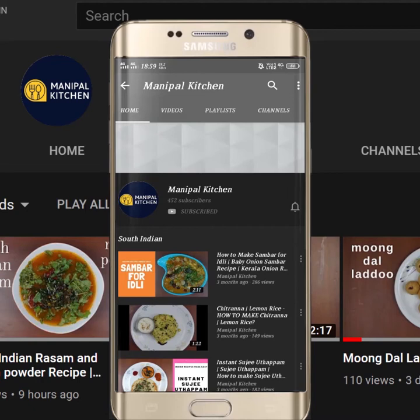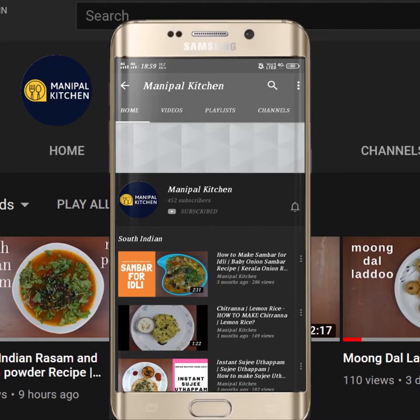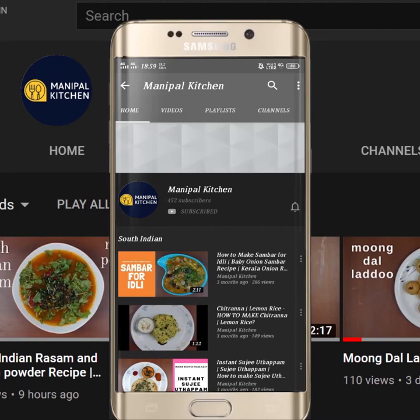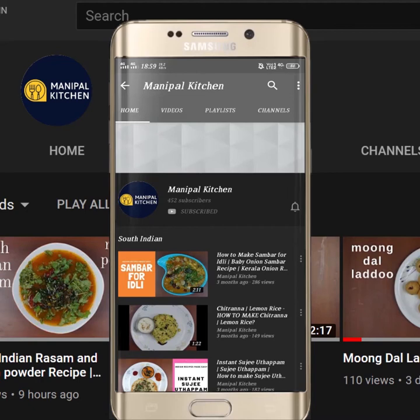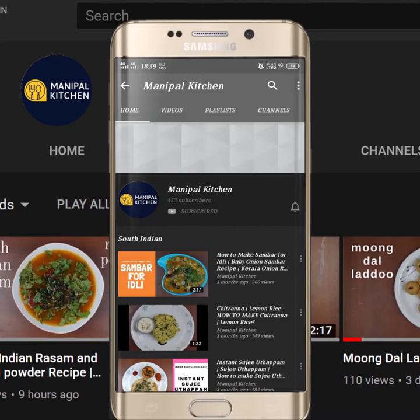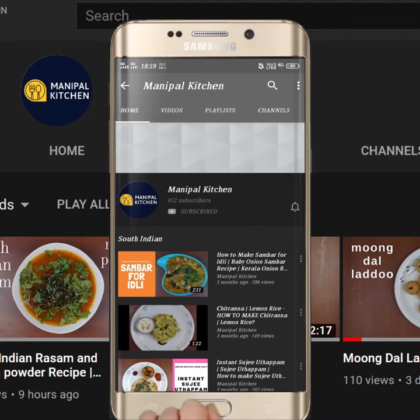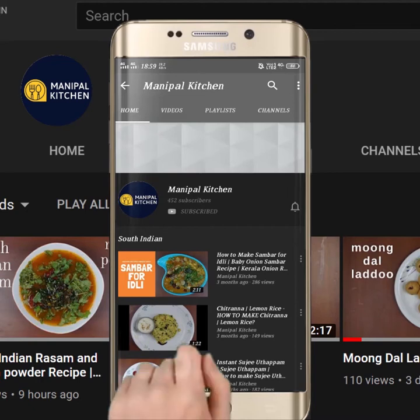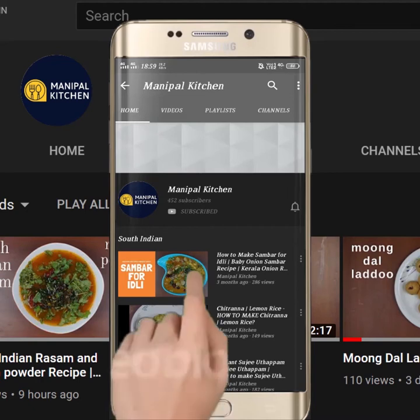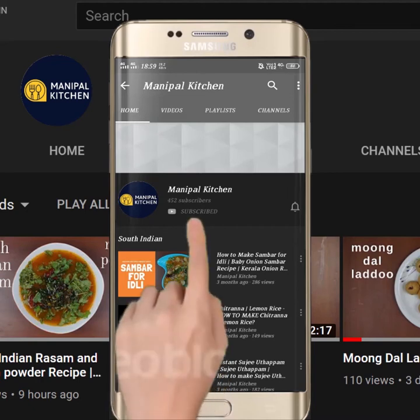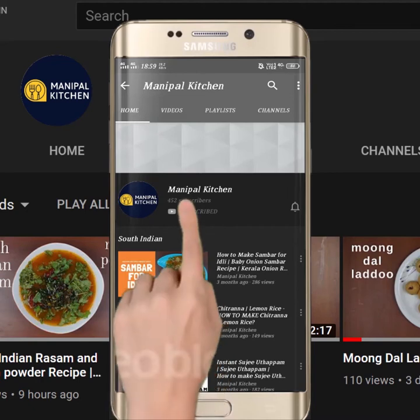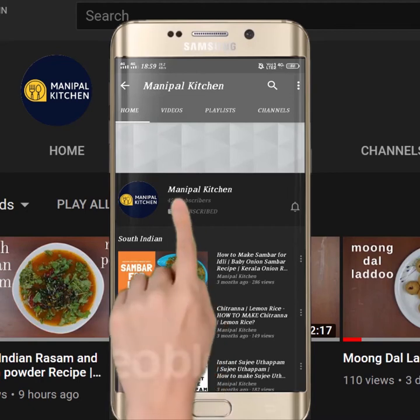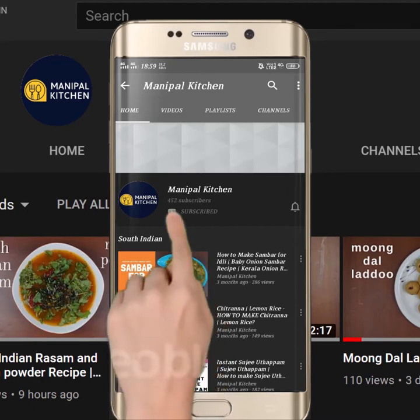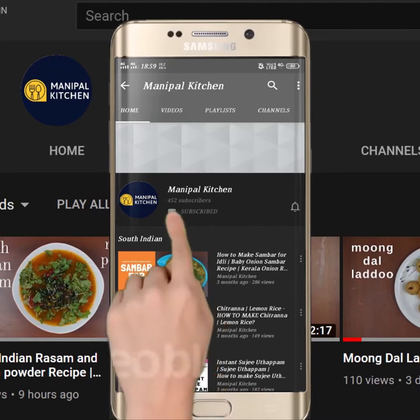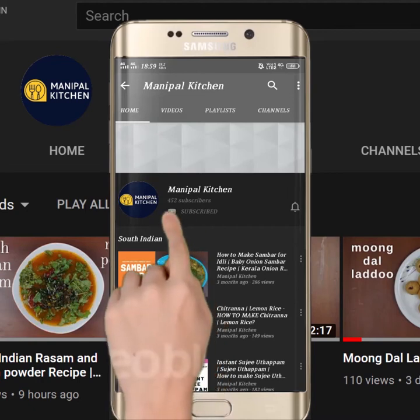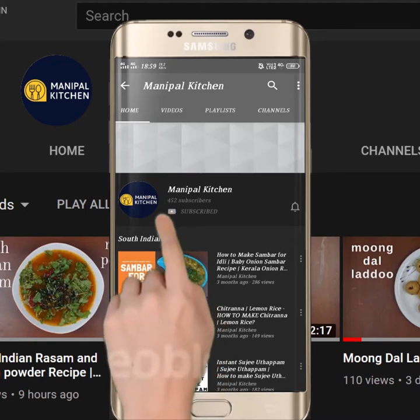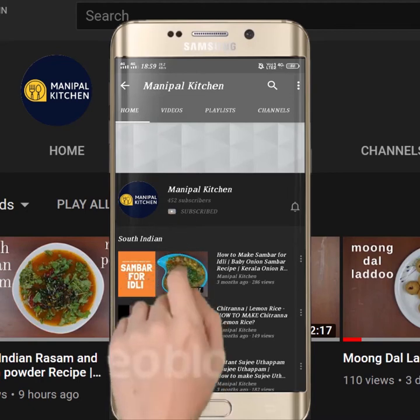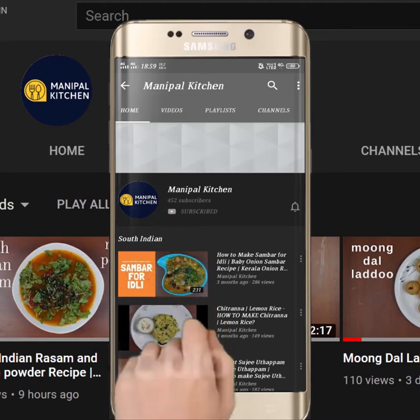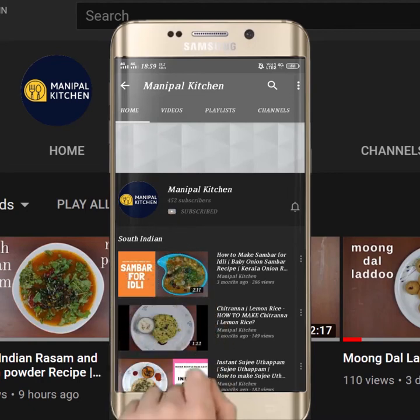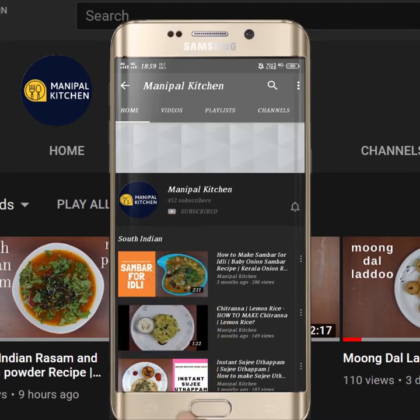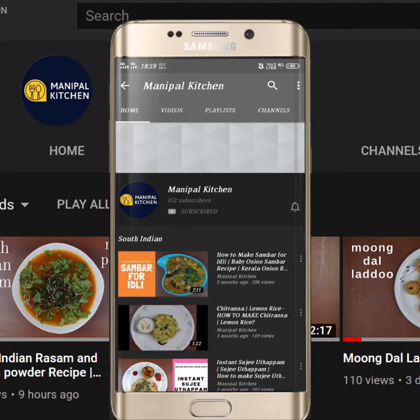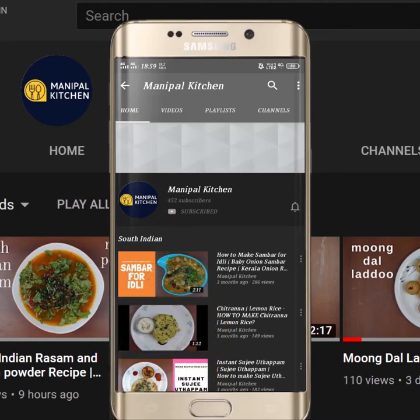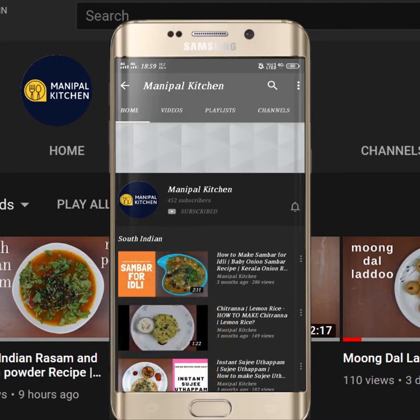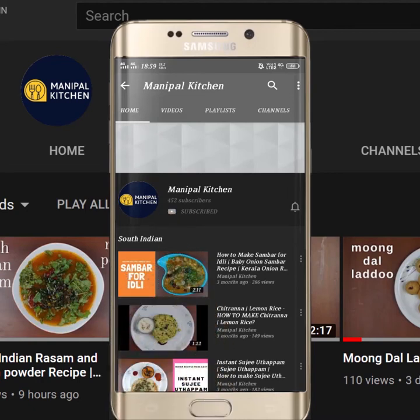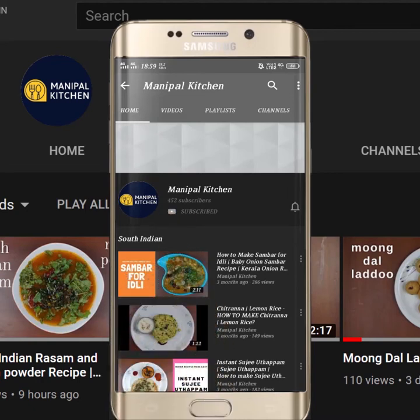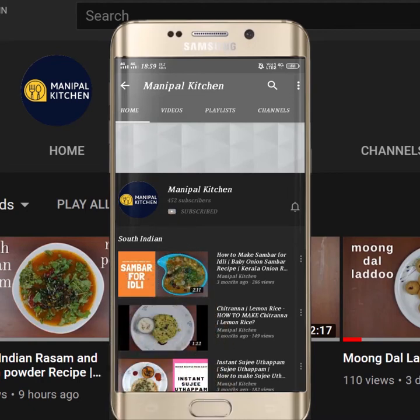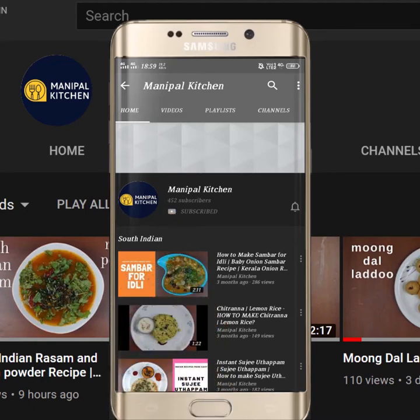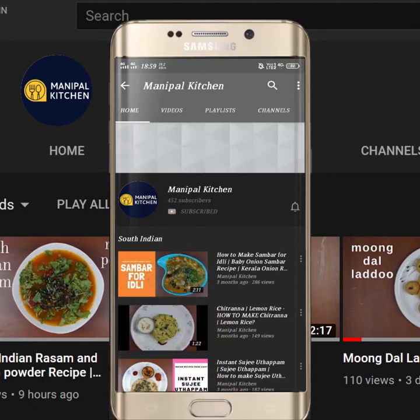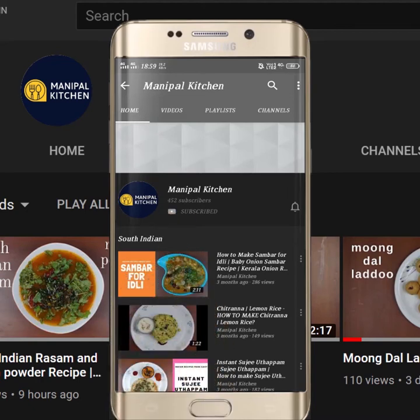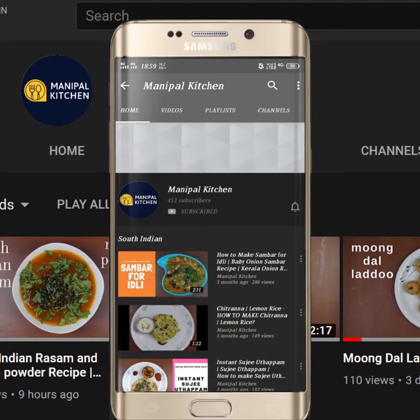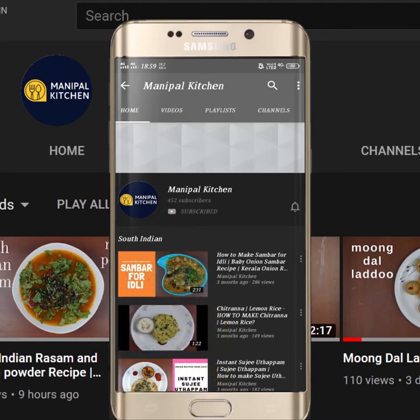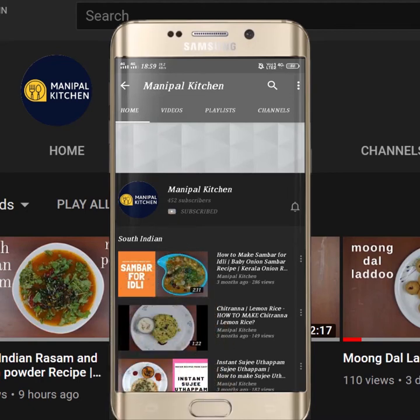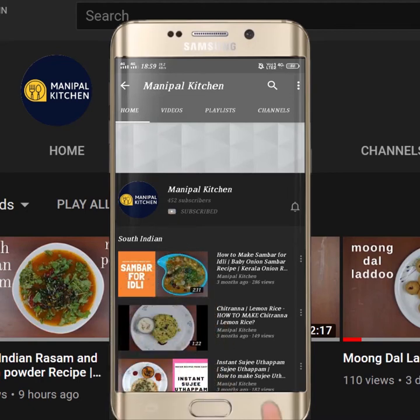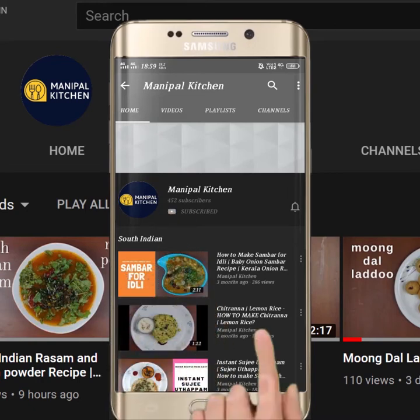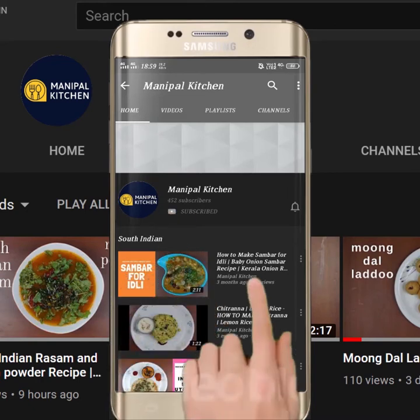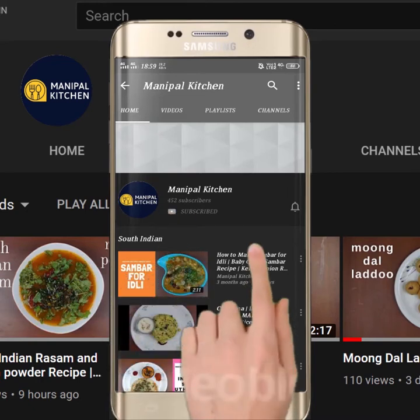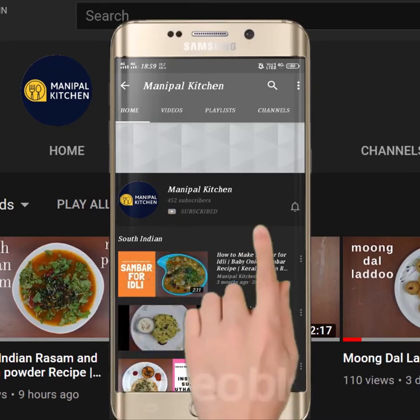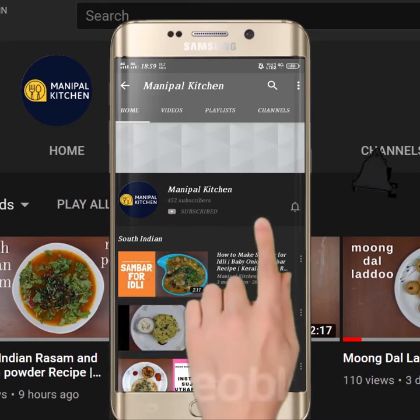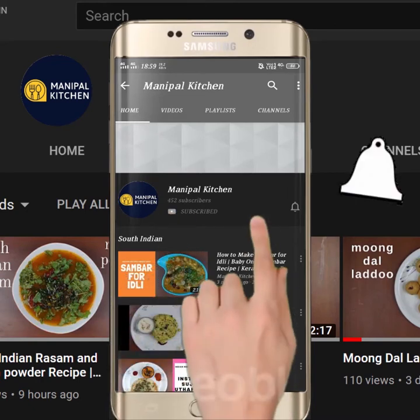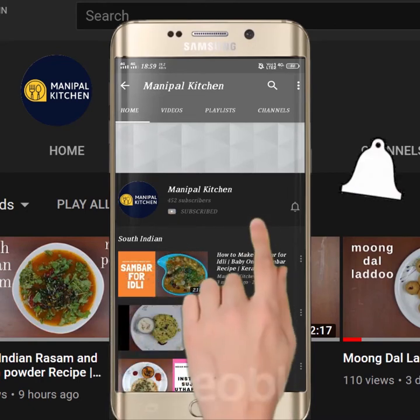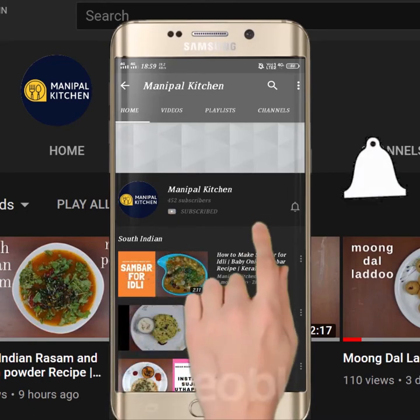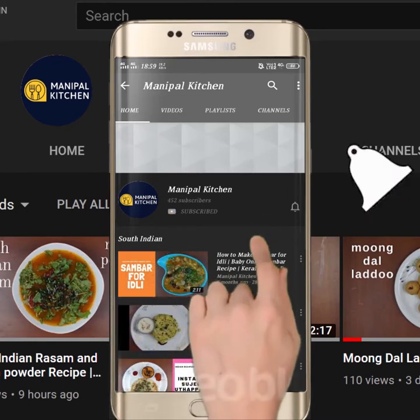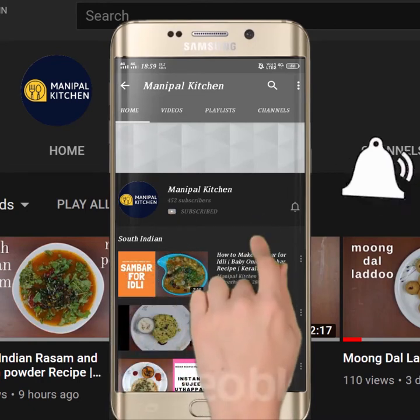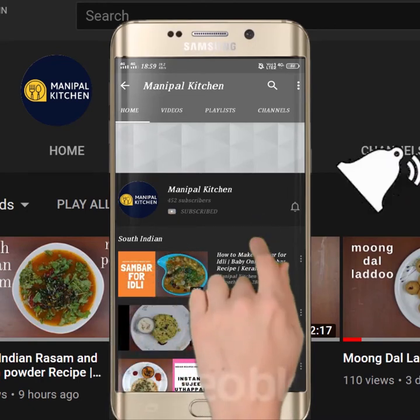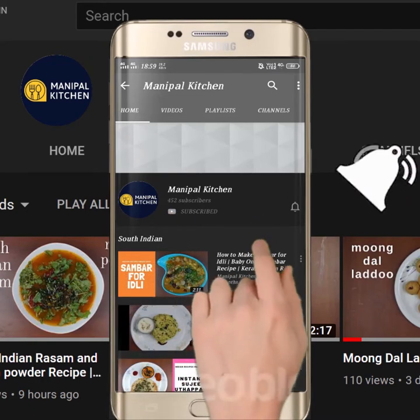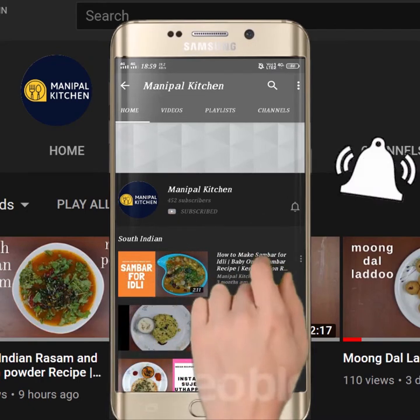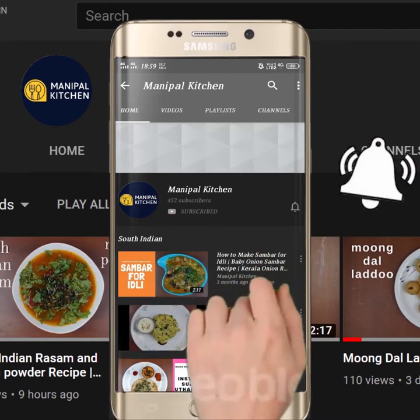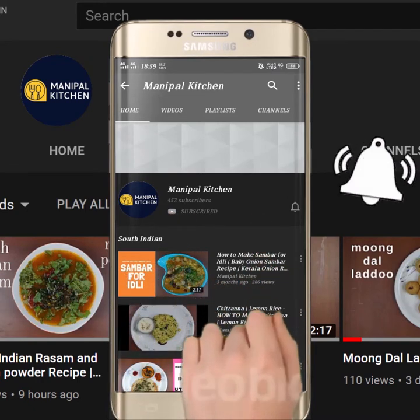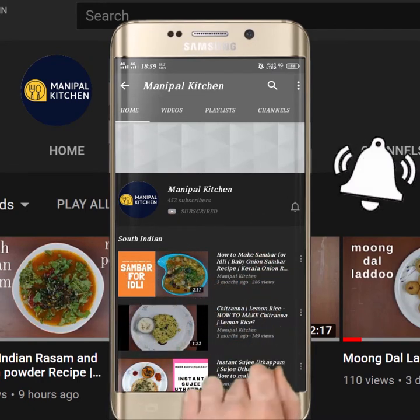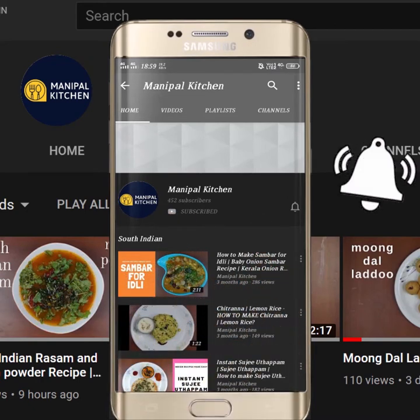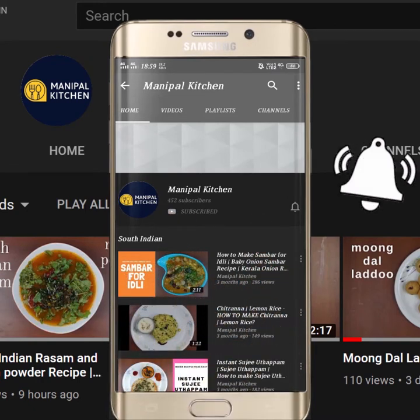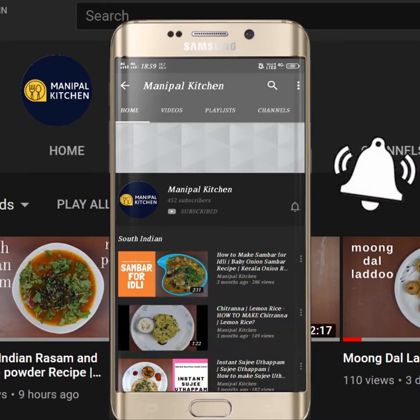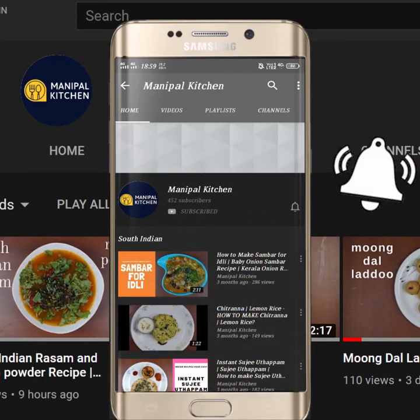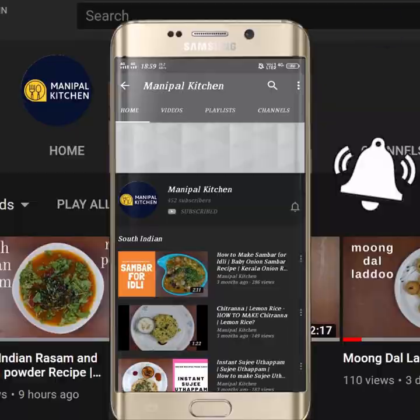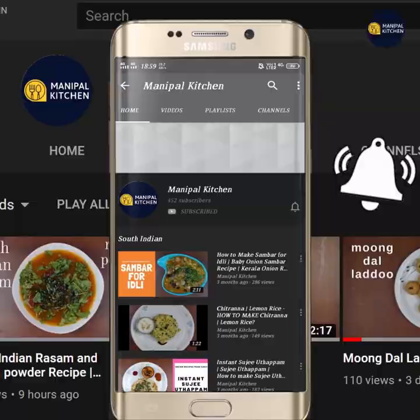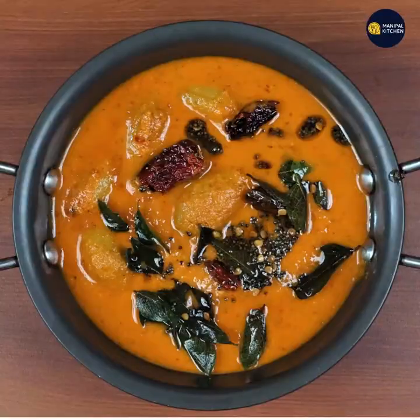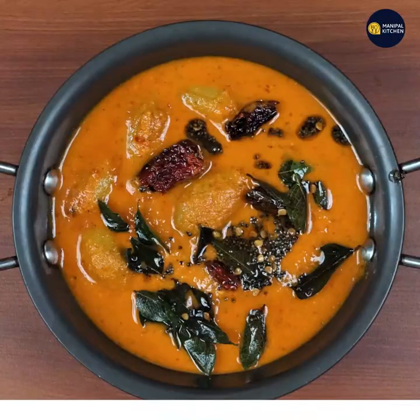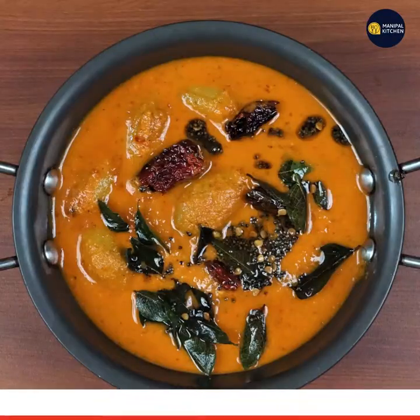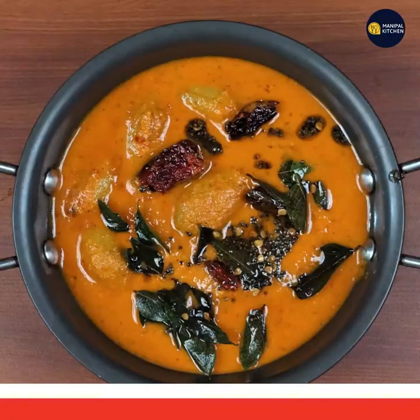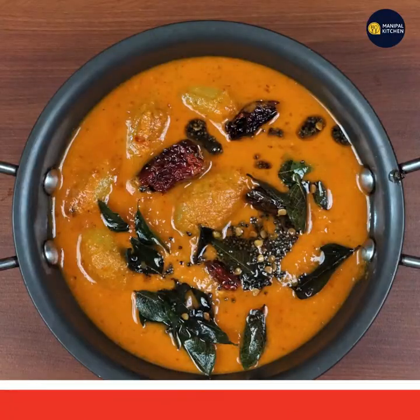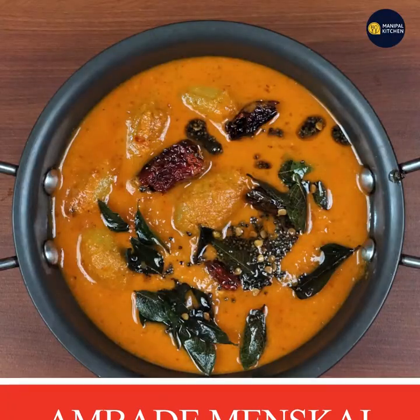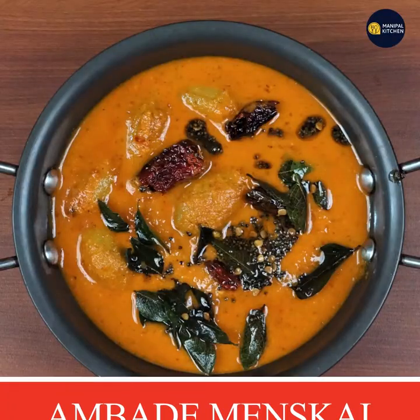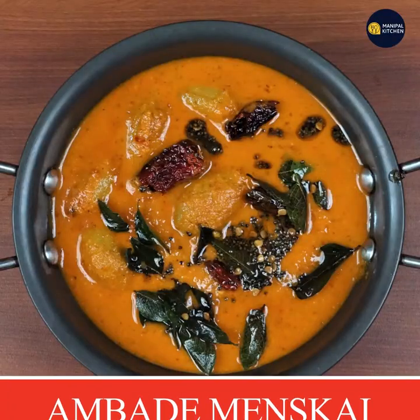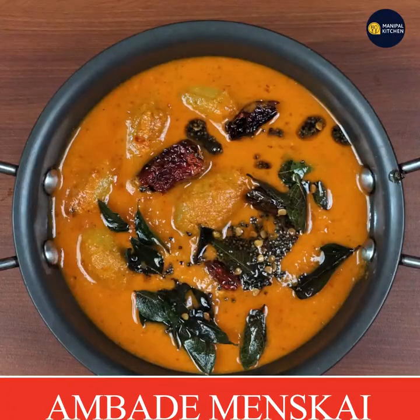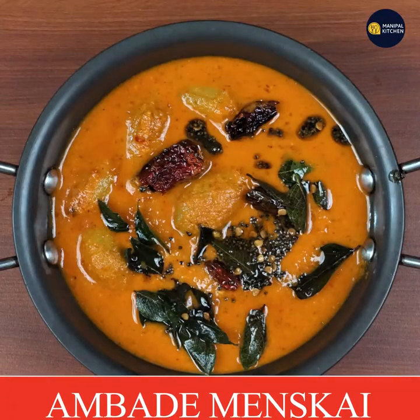Subscribe now and press the bell icon — never miss an update. Welcome to Manipal Kitchen Rahakari.